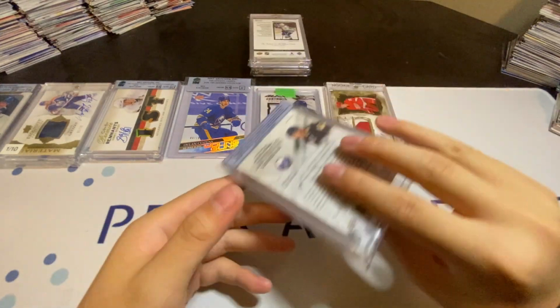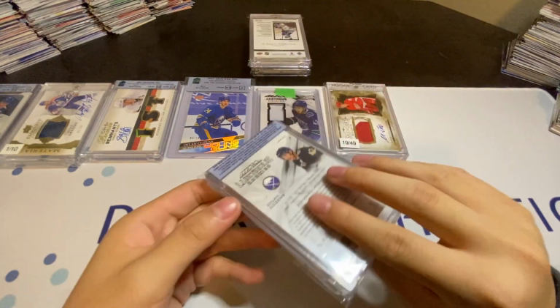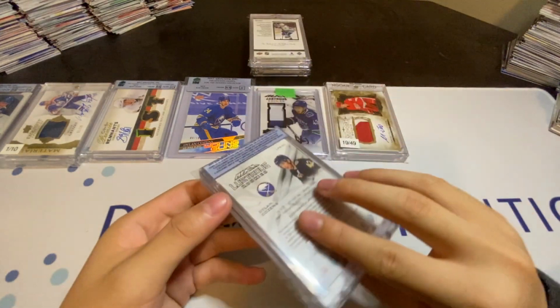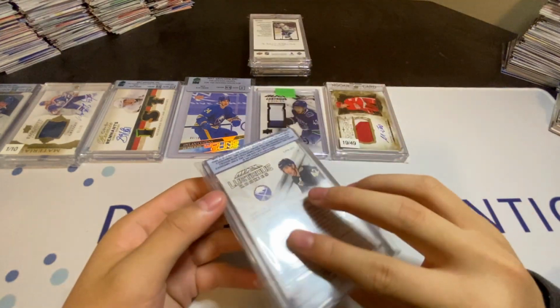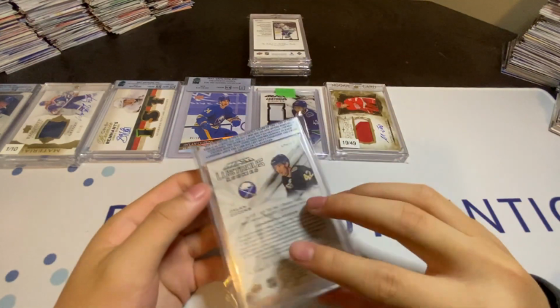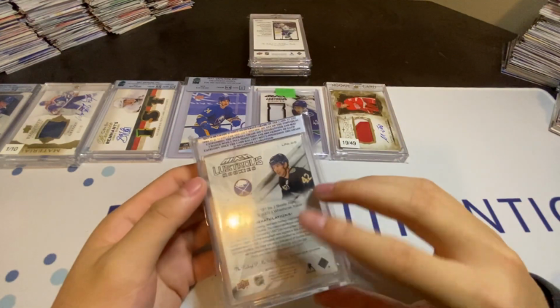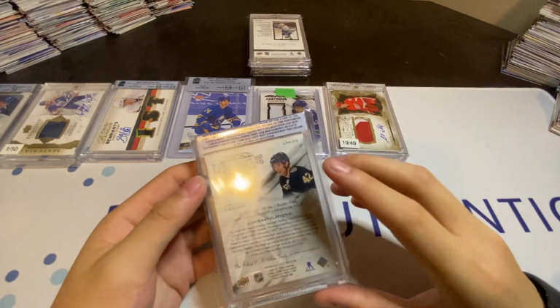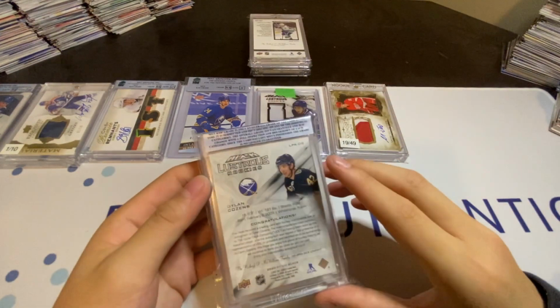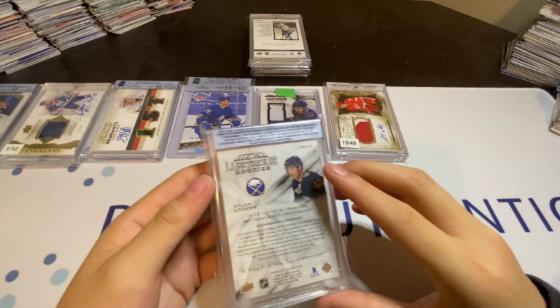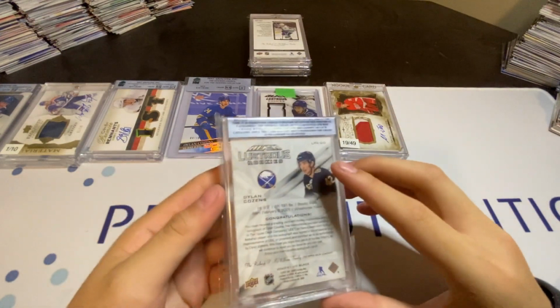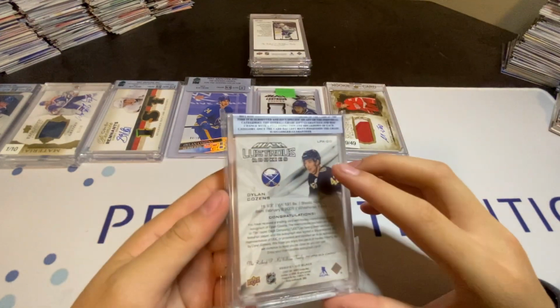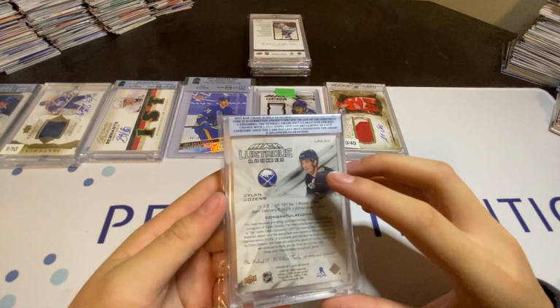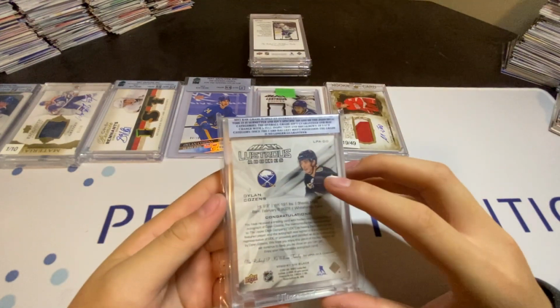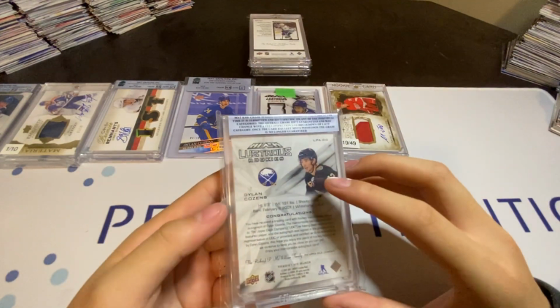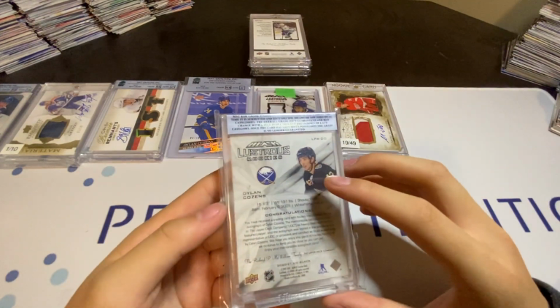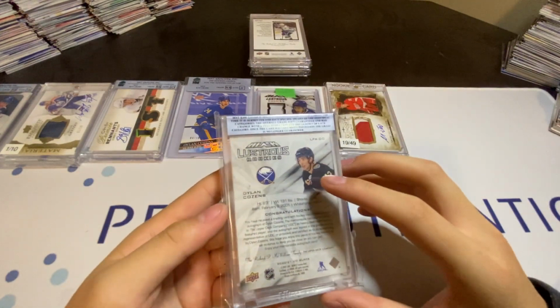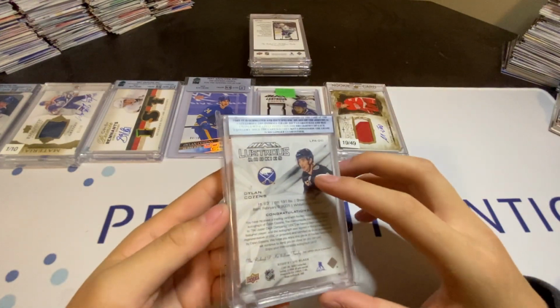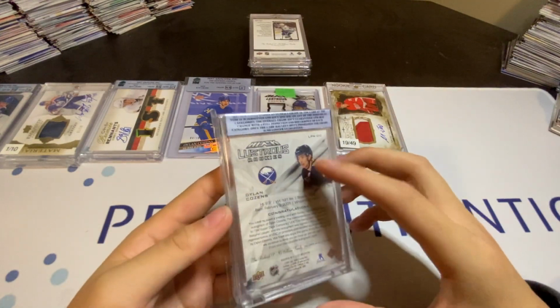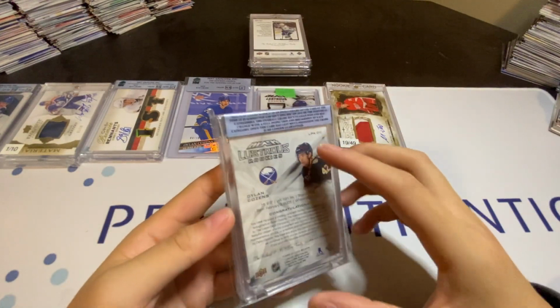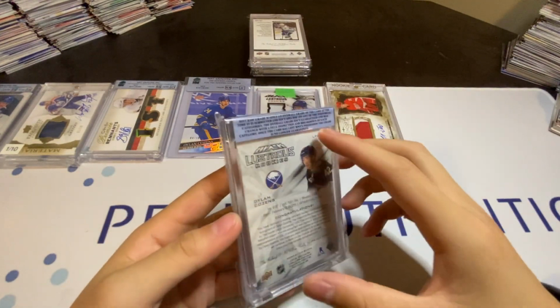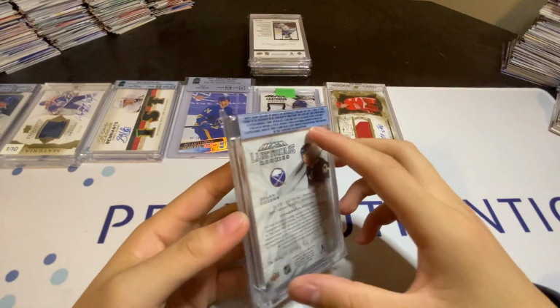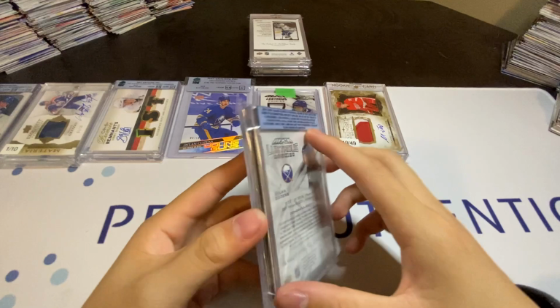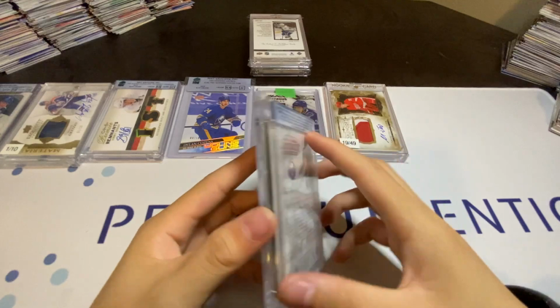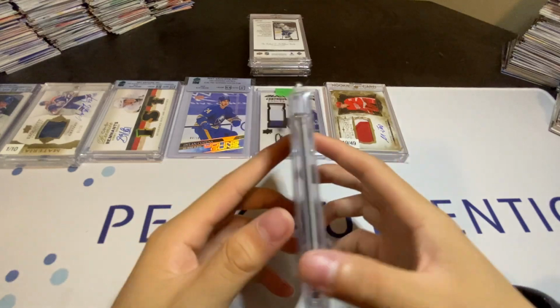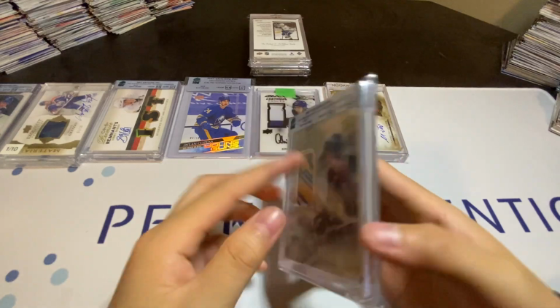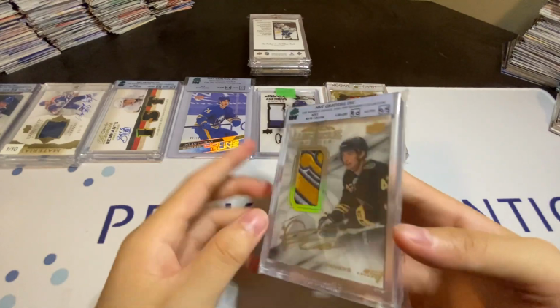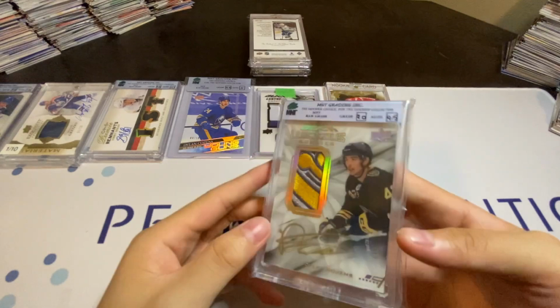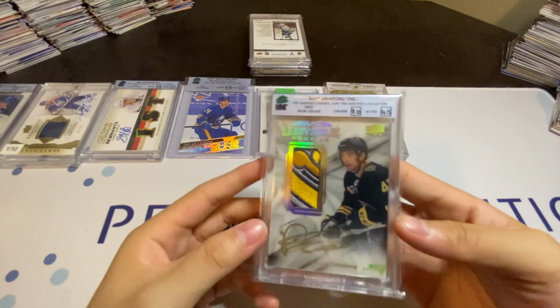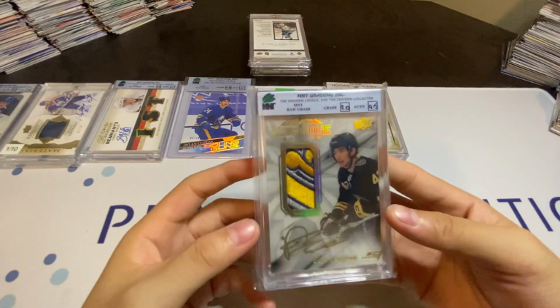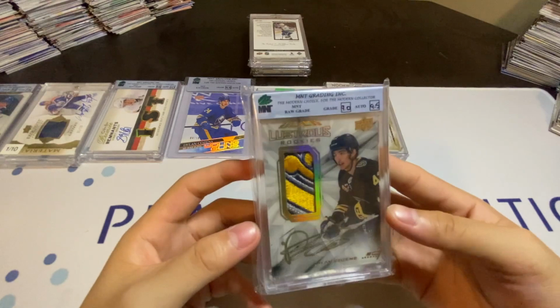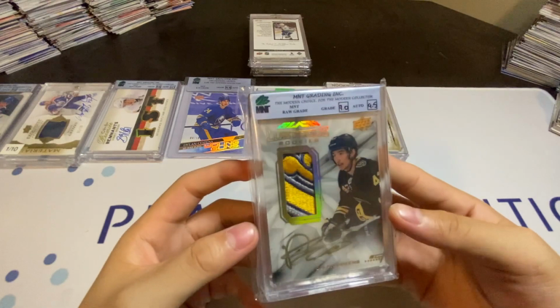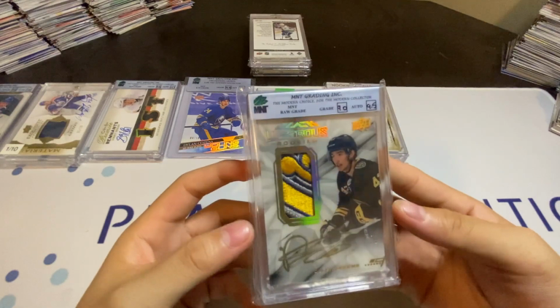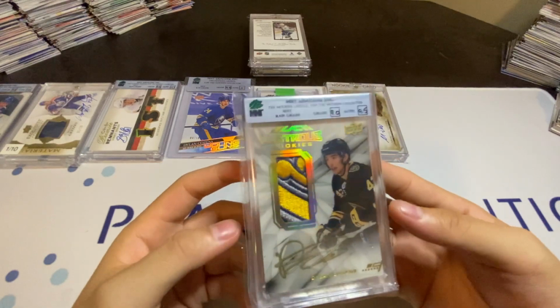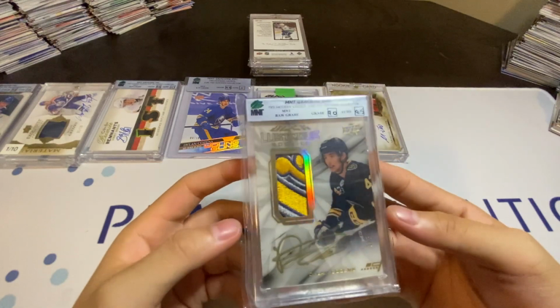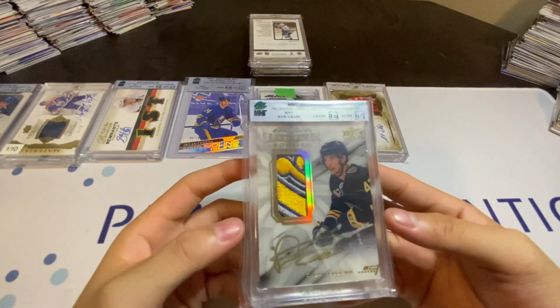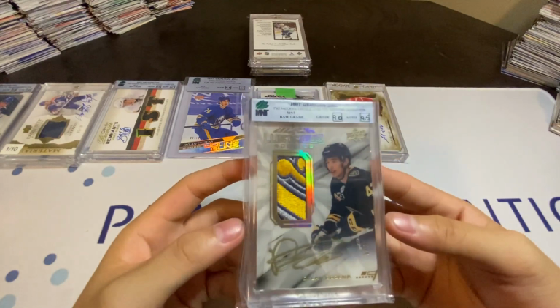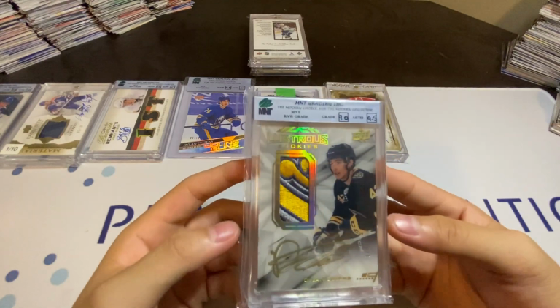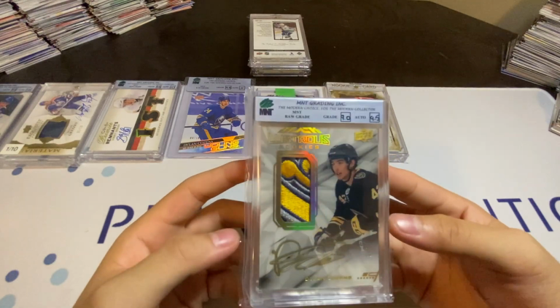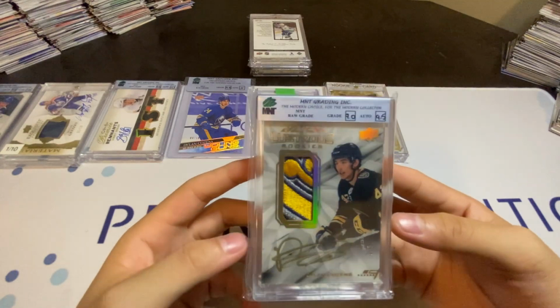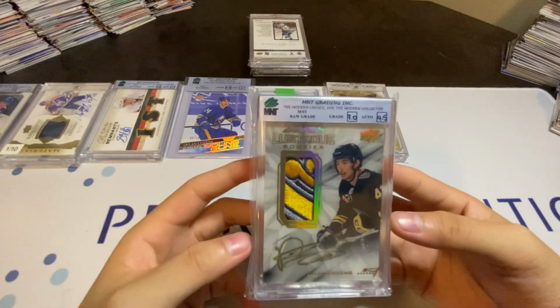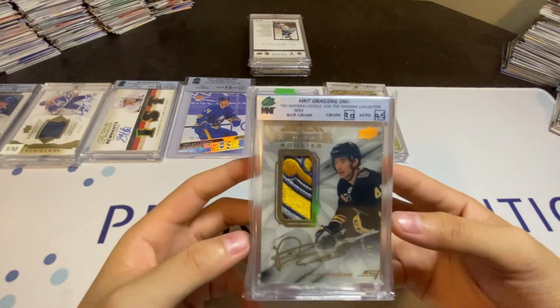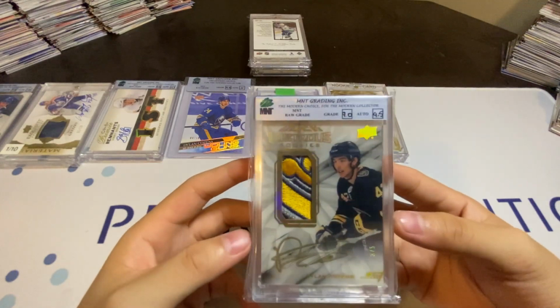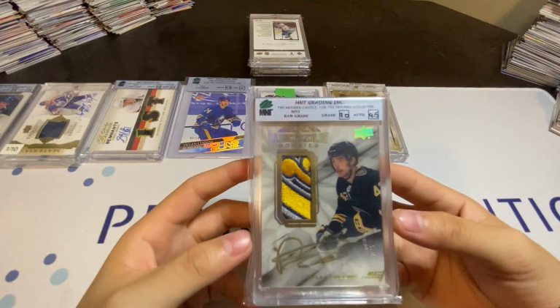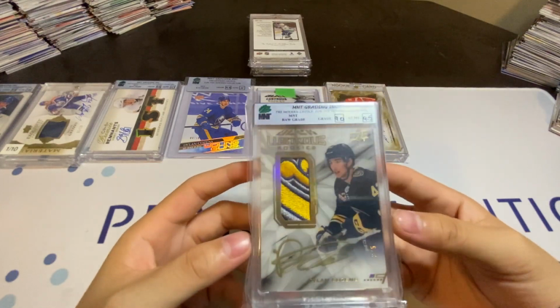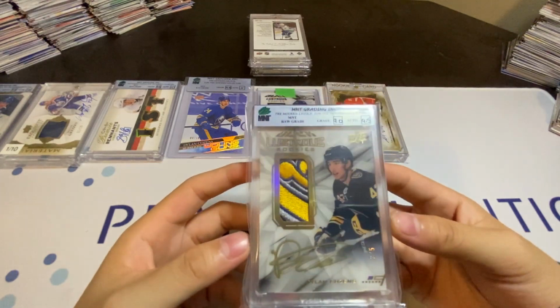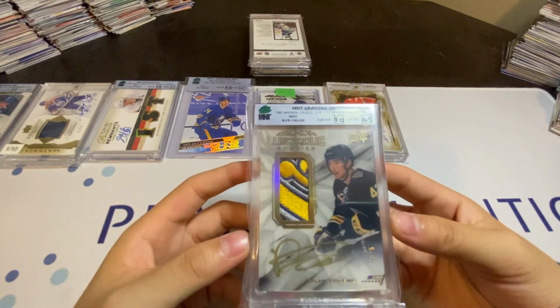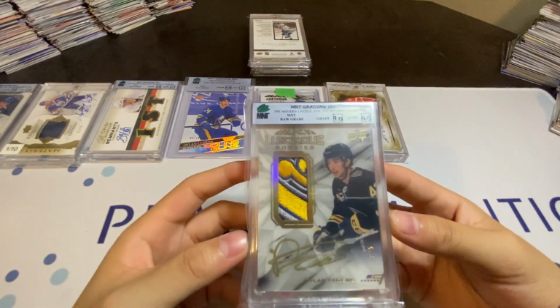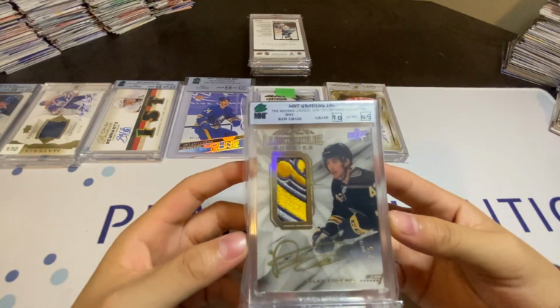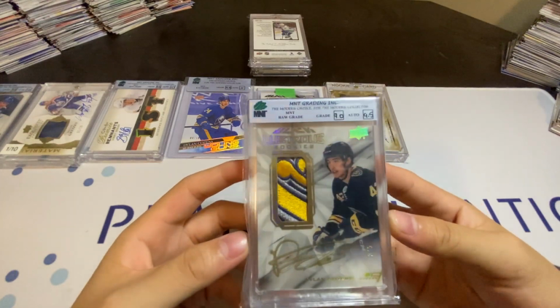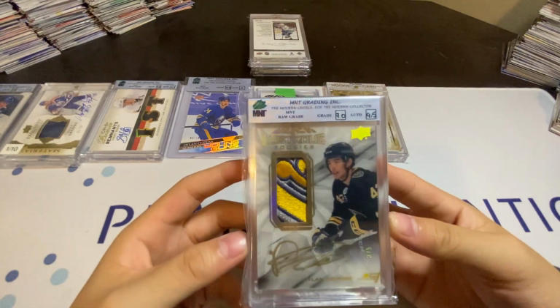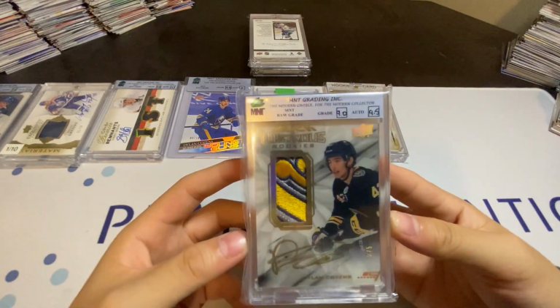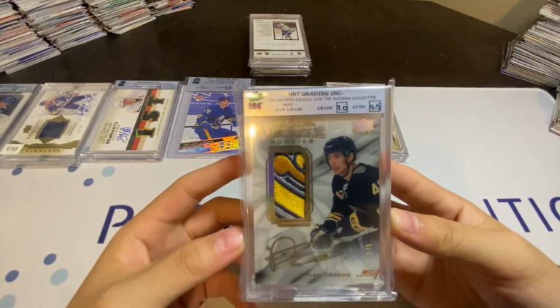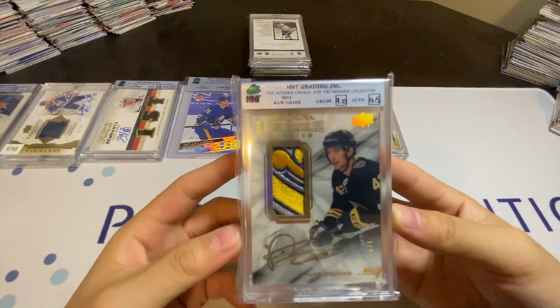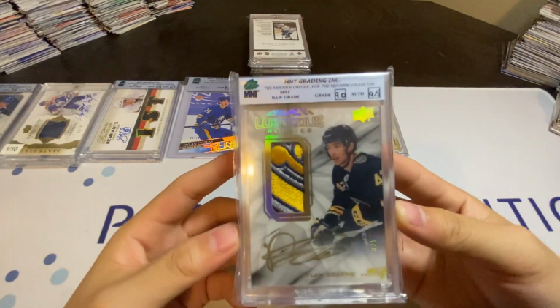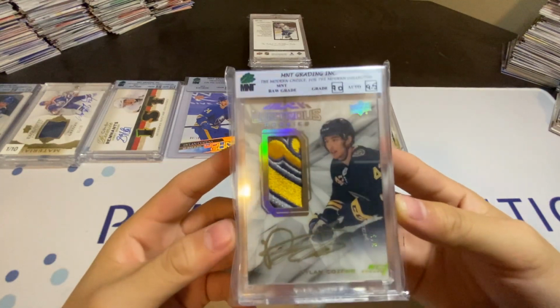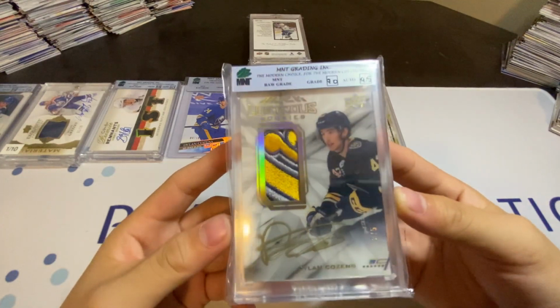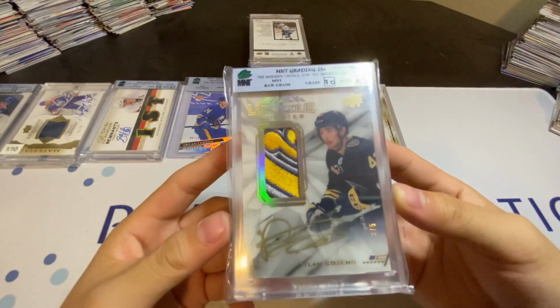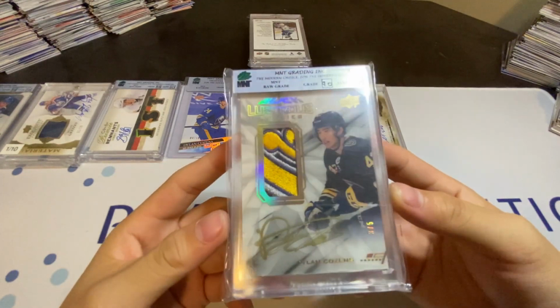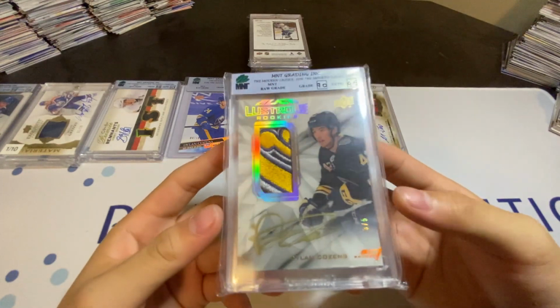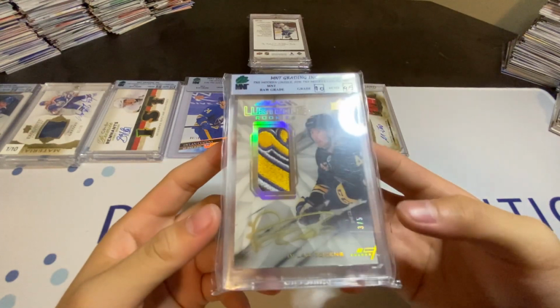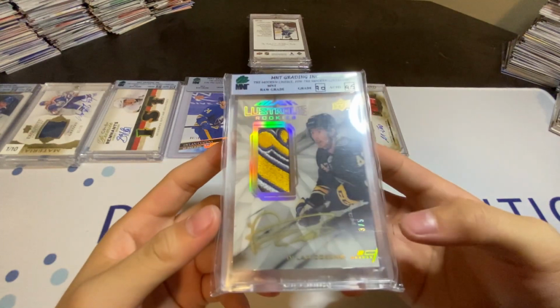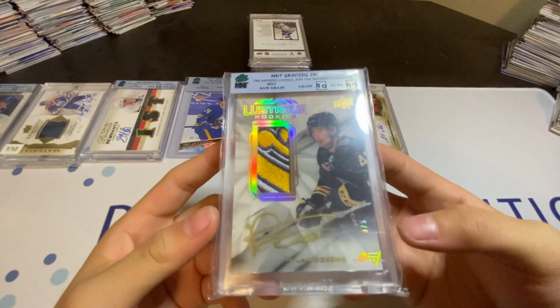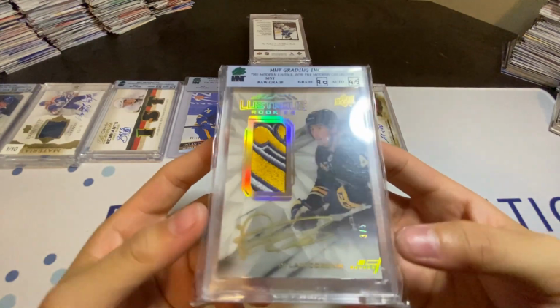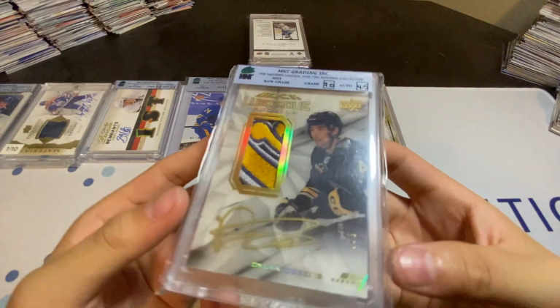My number 7 pickup will be this Dillon Cousins Black Luscious Rookies Patch Auto Gold to 5.